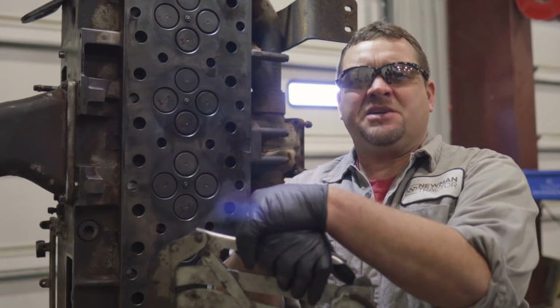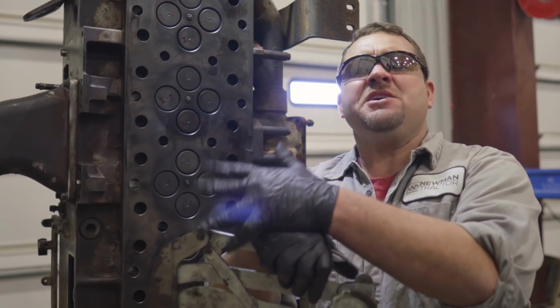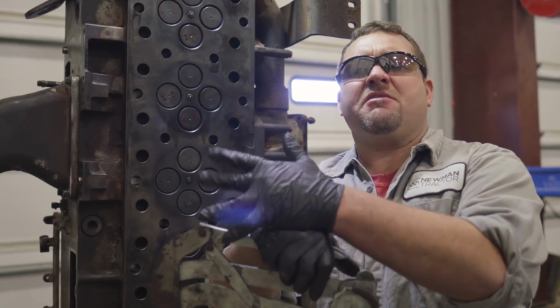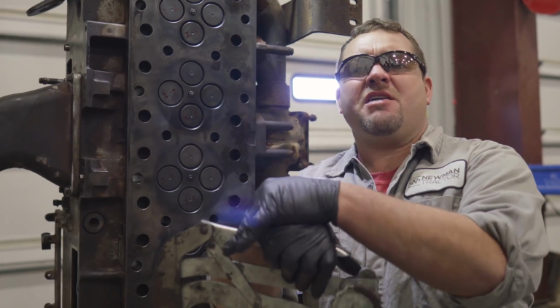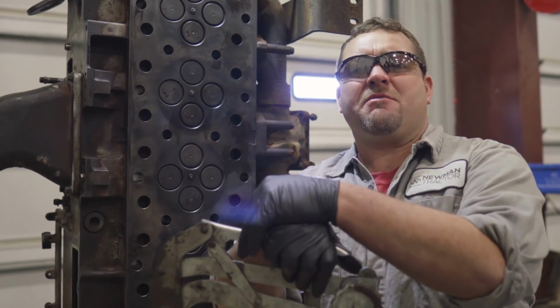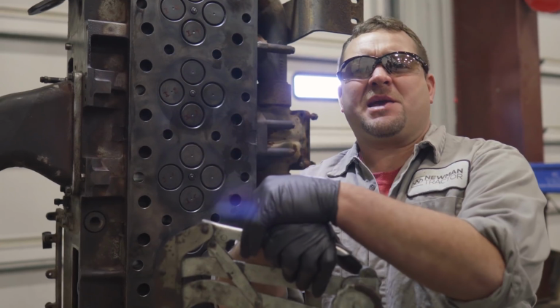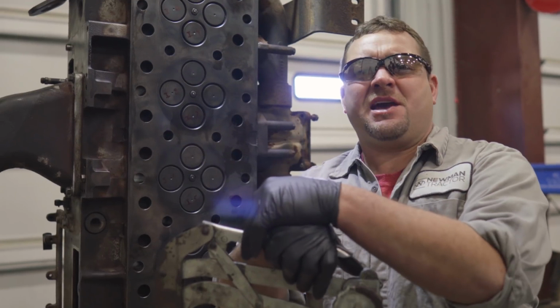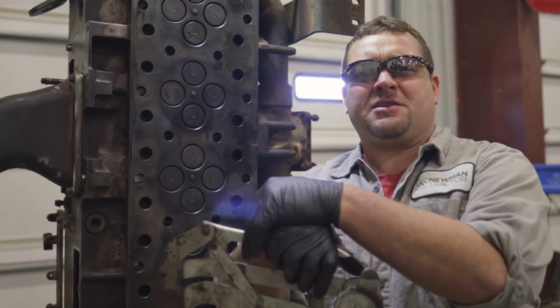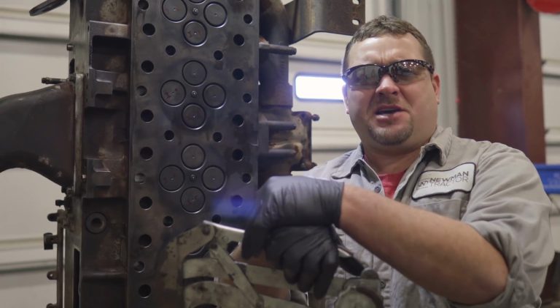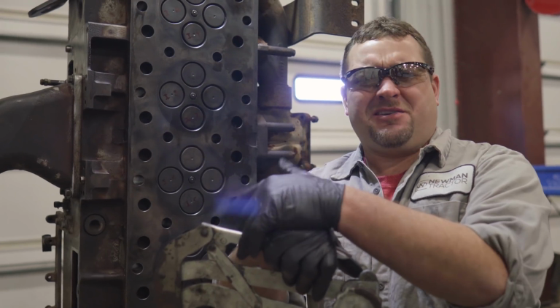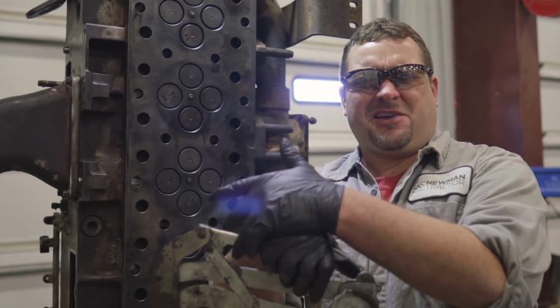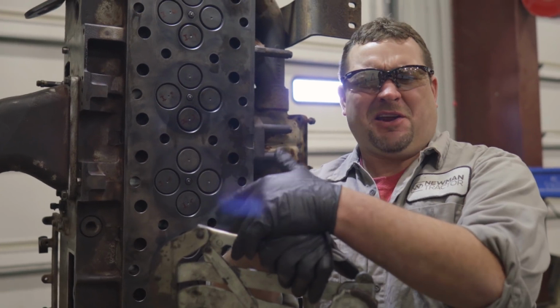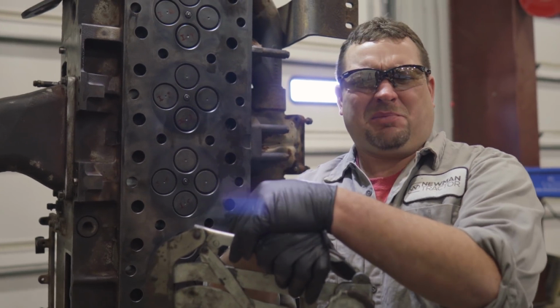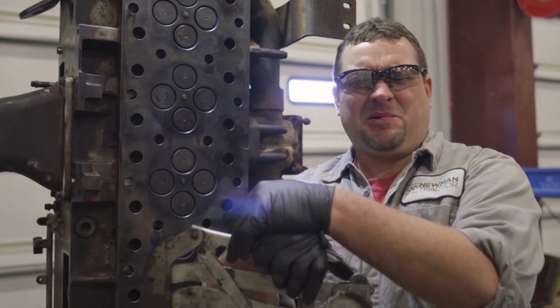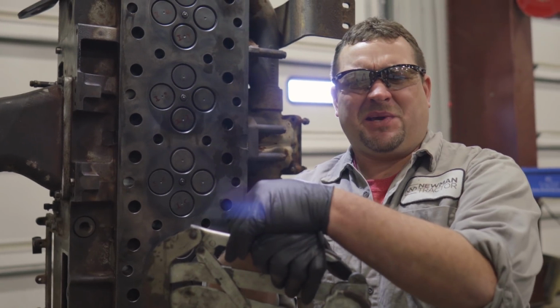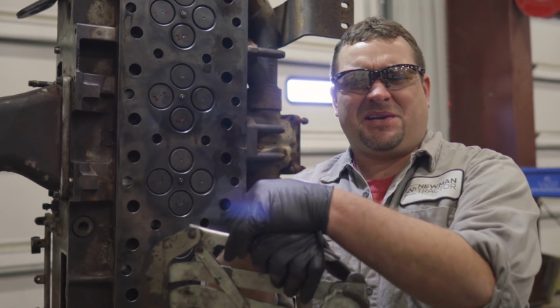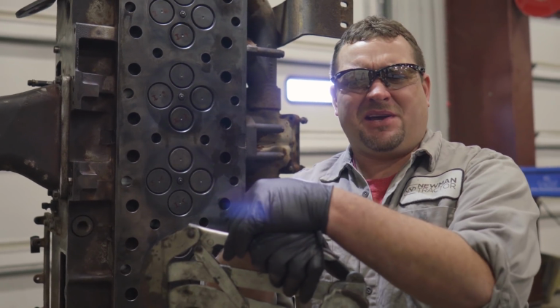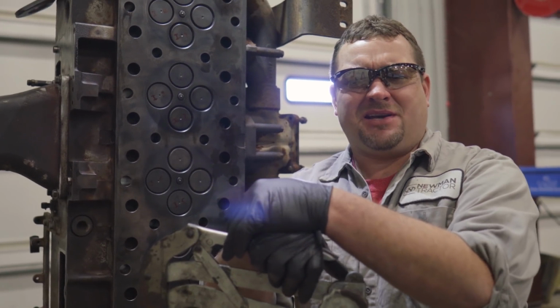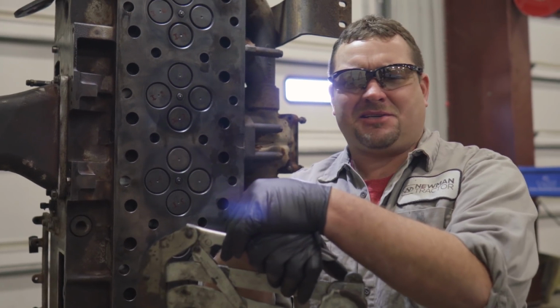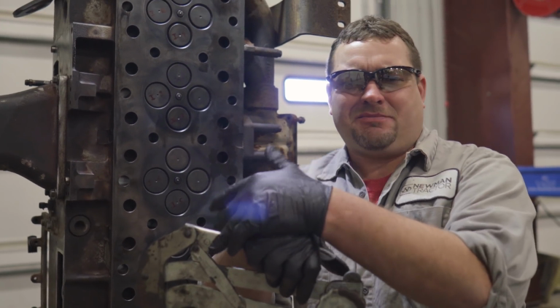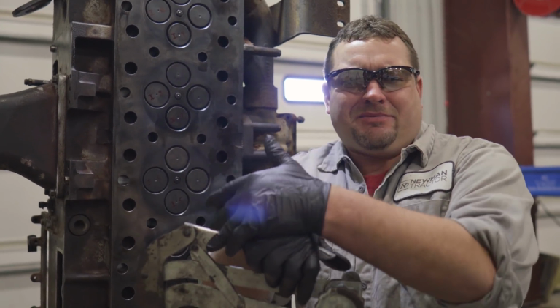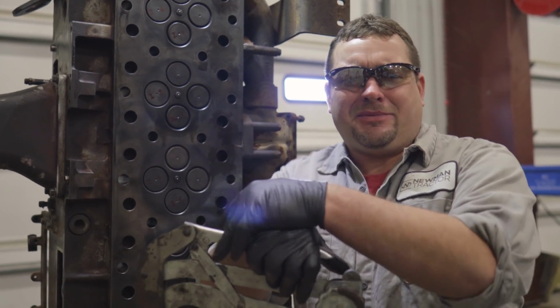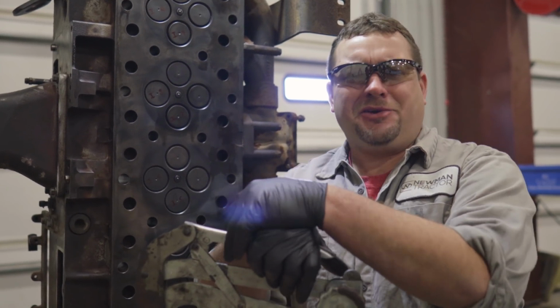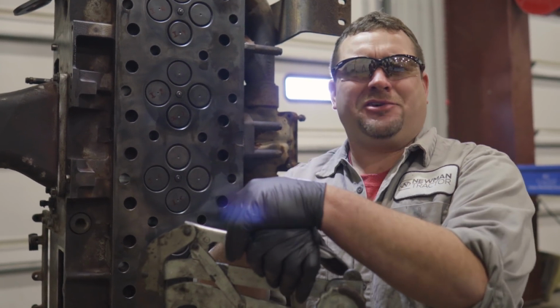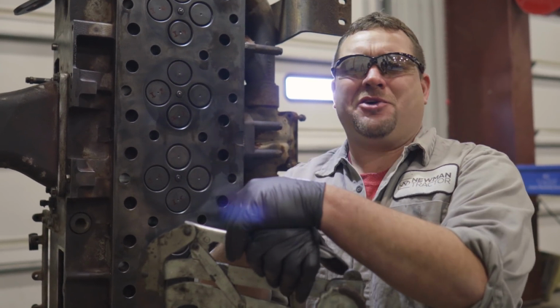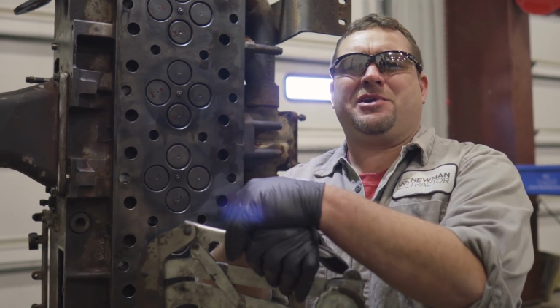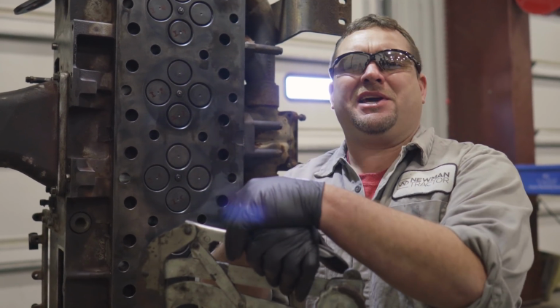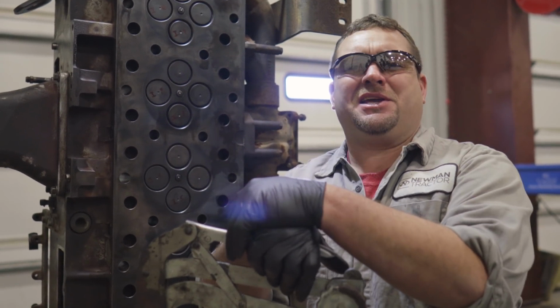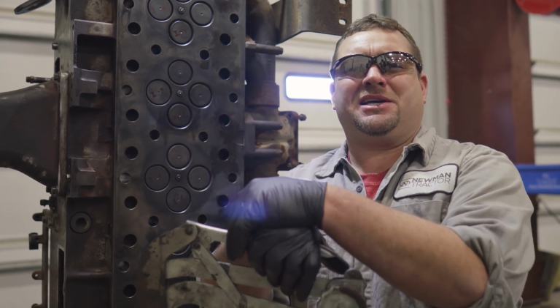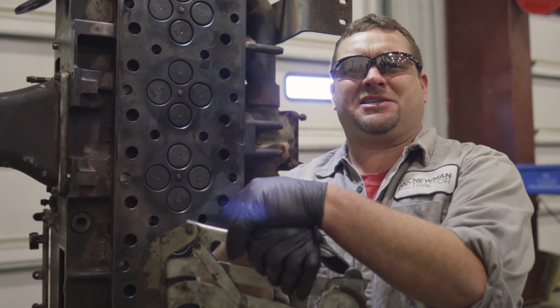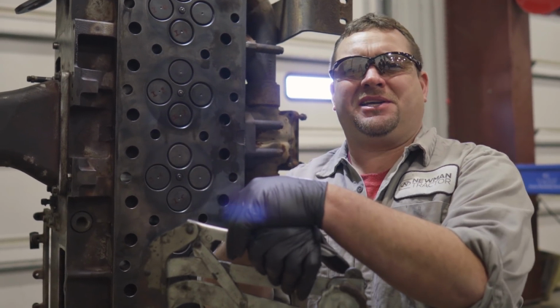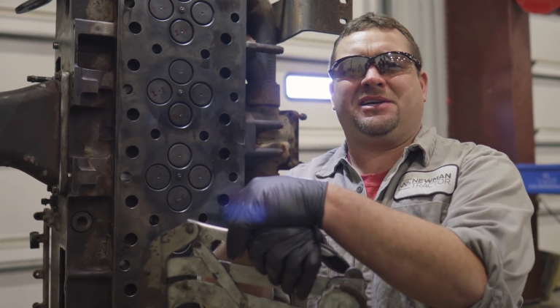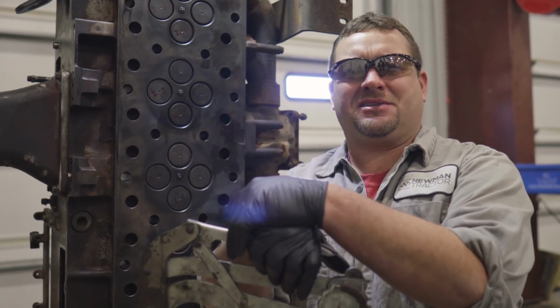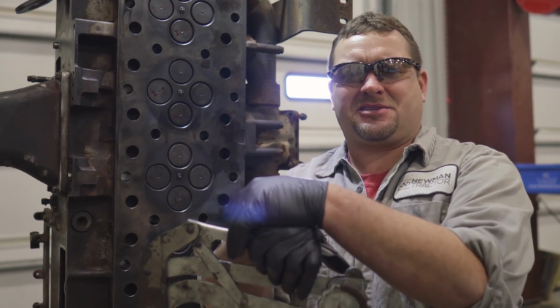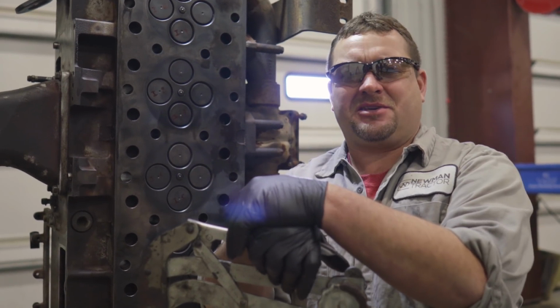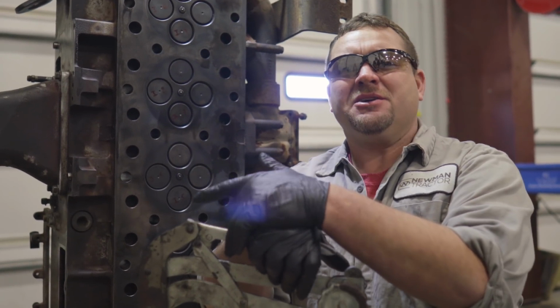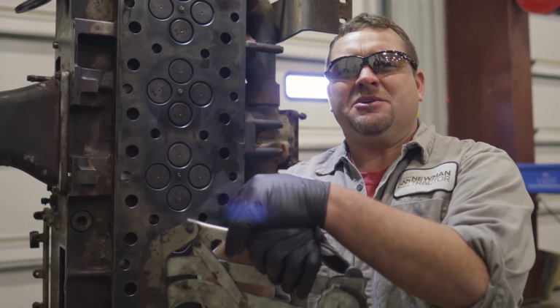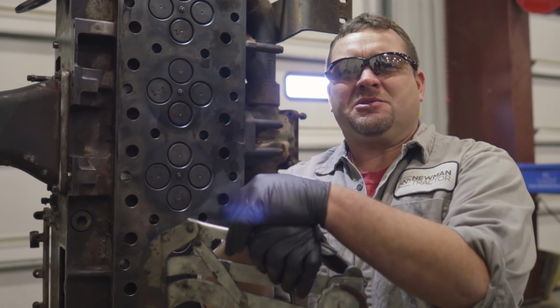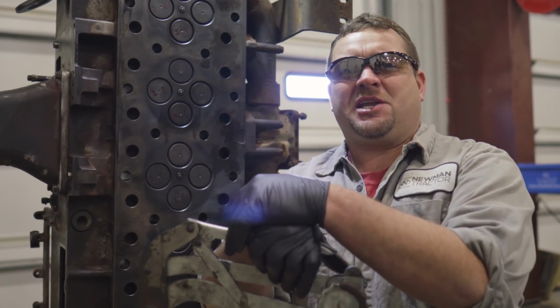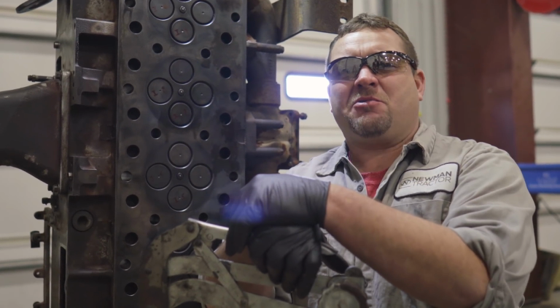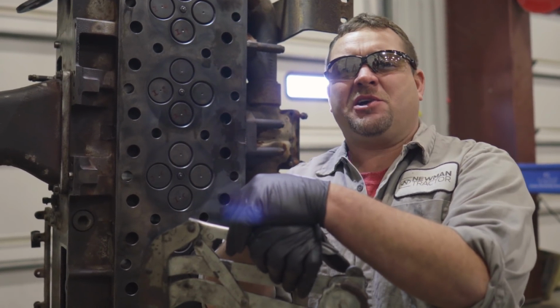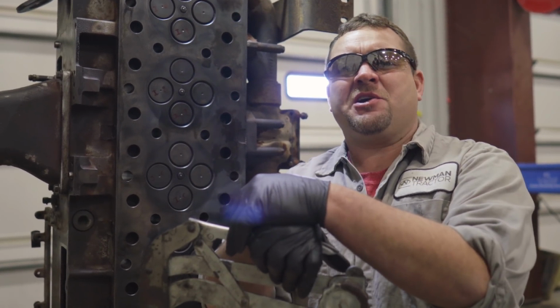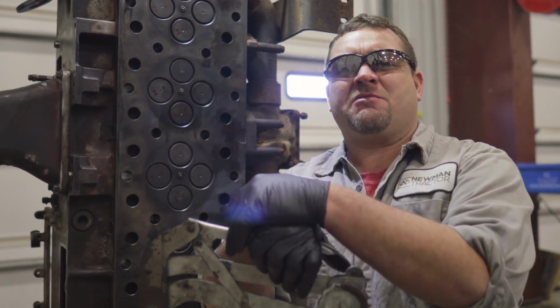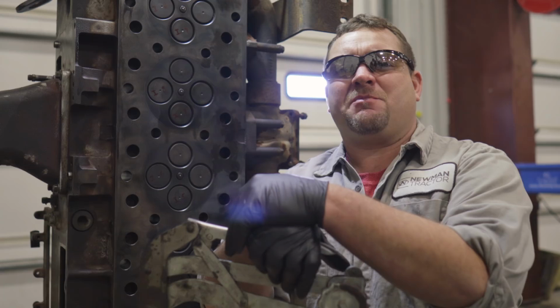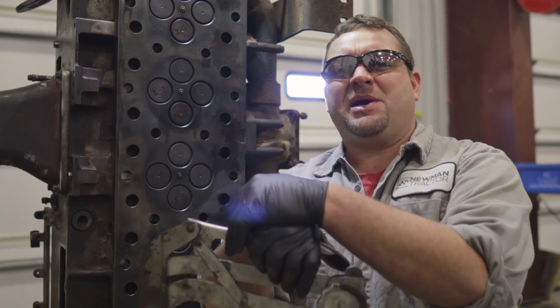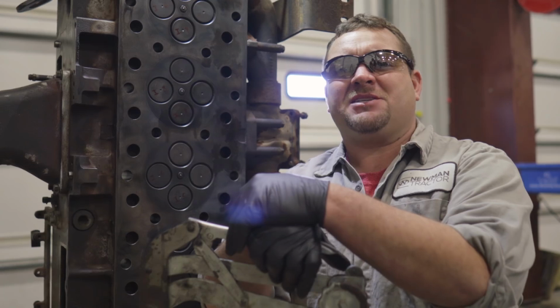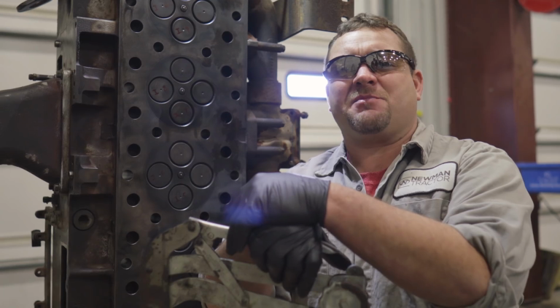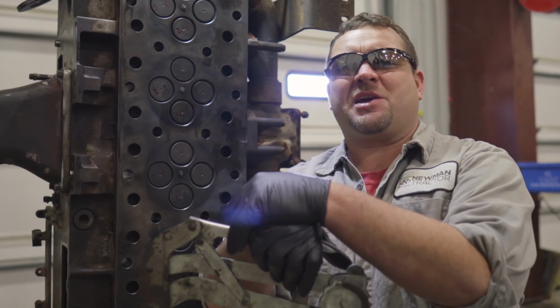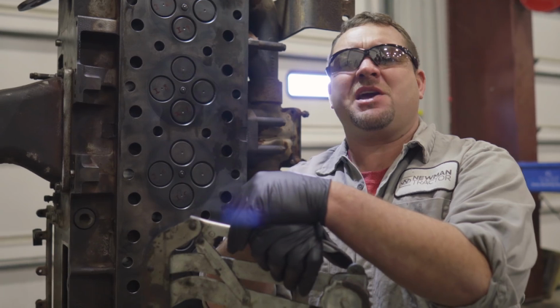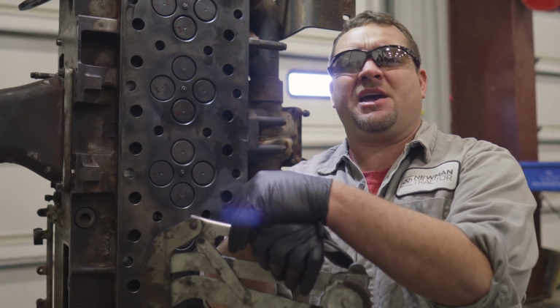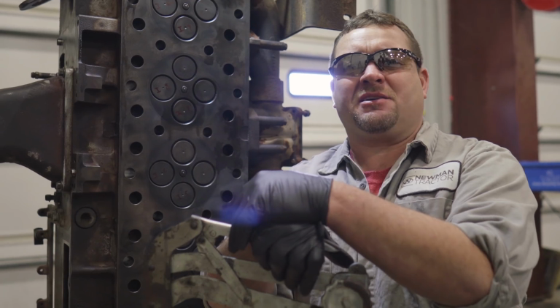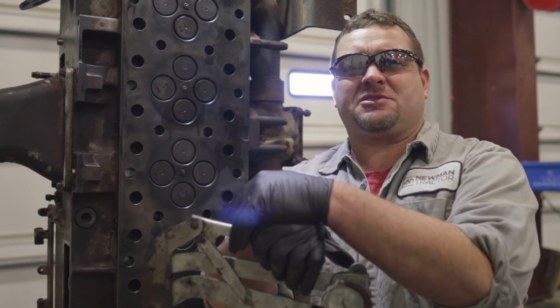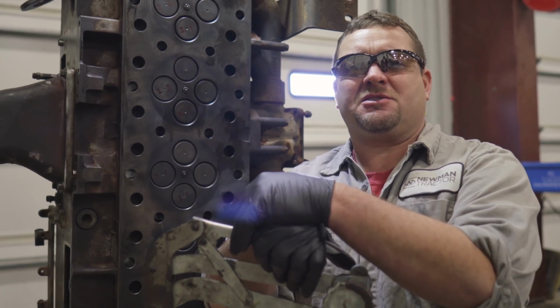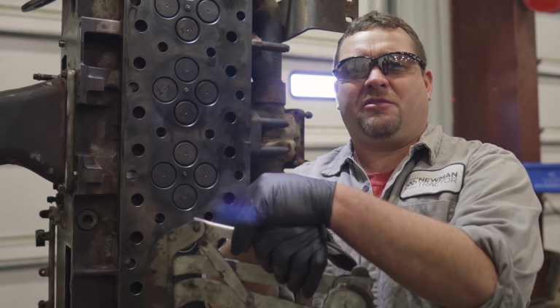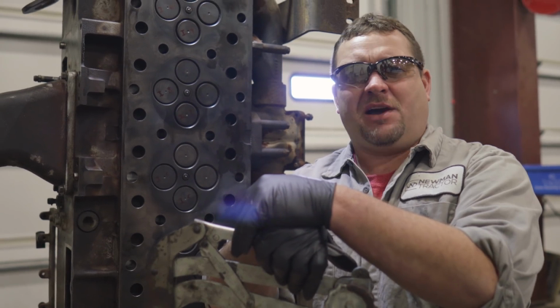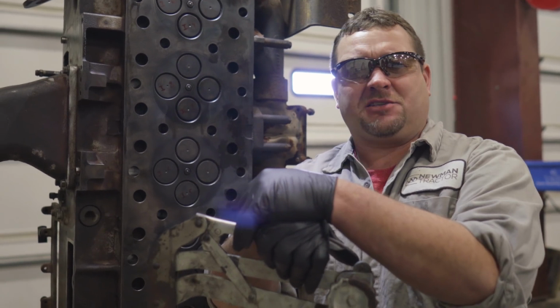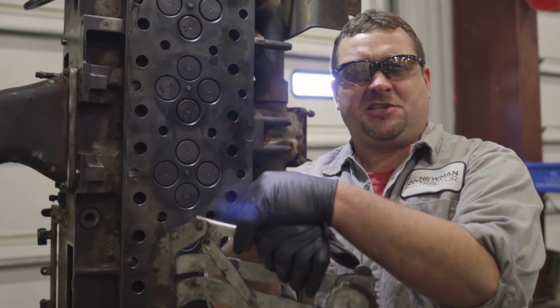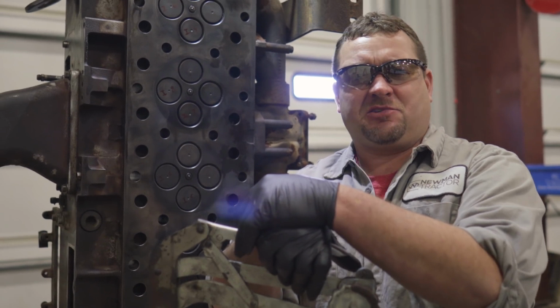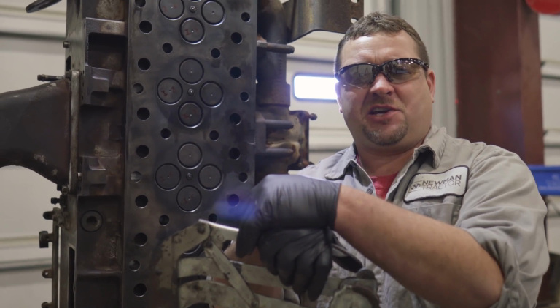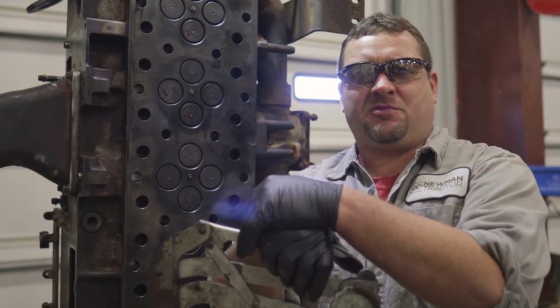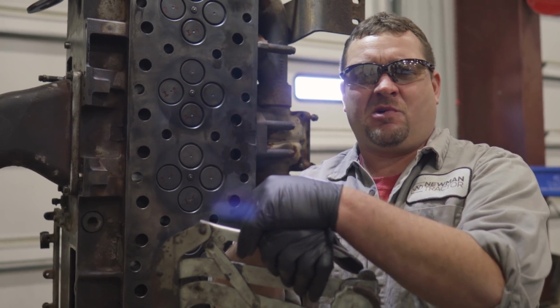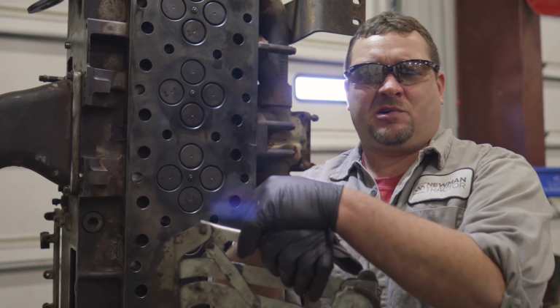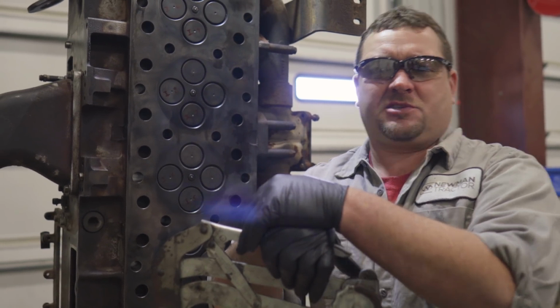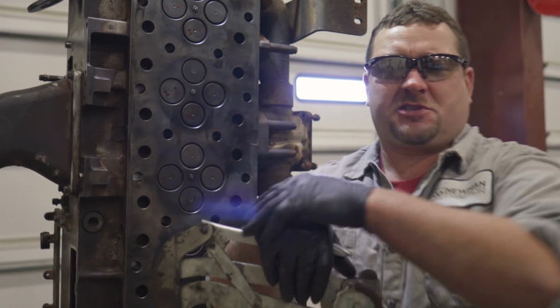You ever have a mechanic tell you that you've got a blown head gasket and you only know what a head gasket is? Today we're going to go over the basic mechanics of how a cylinder head works.